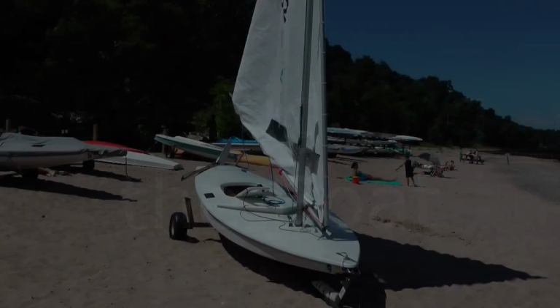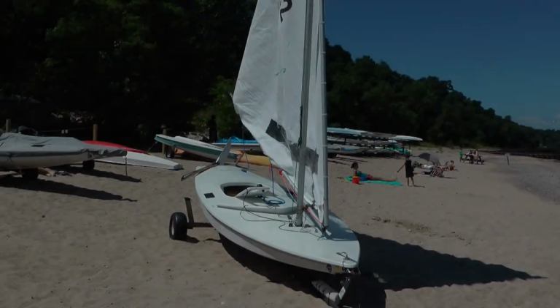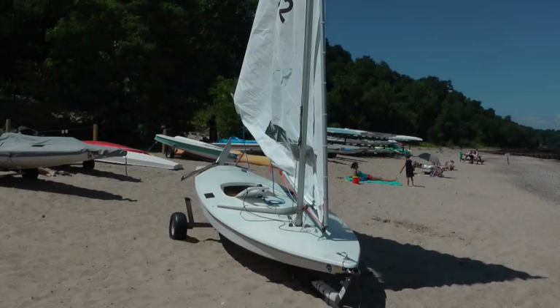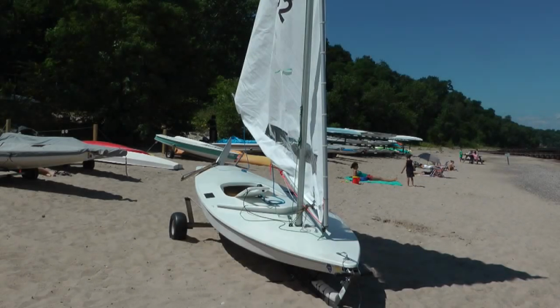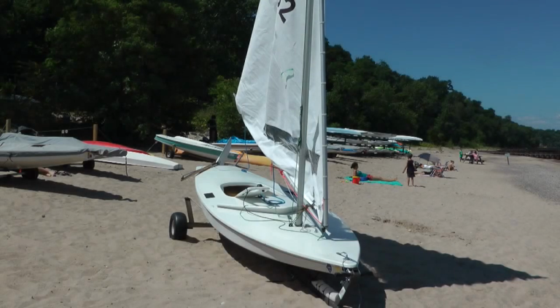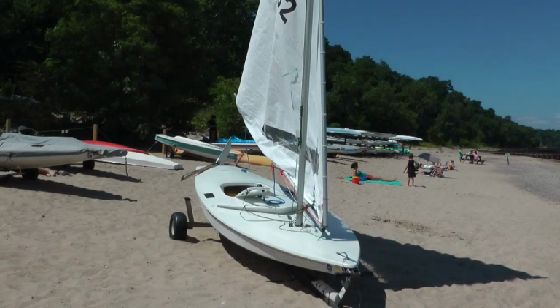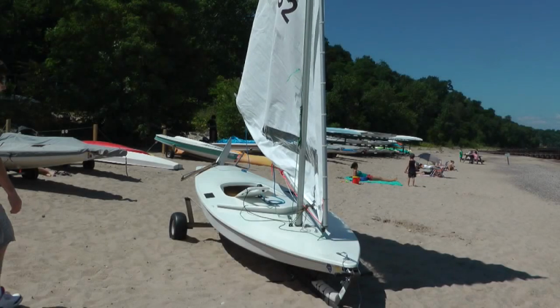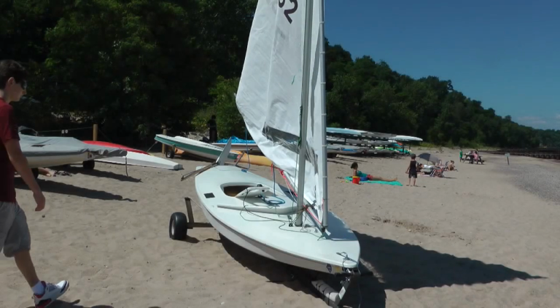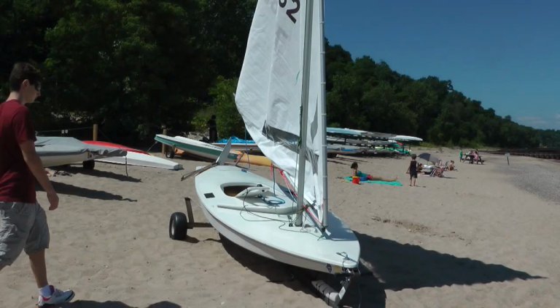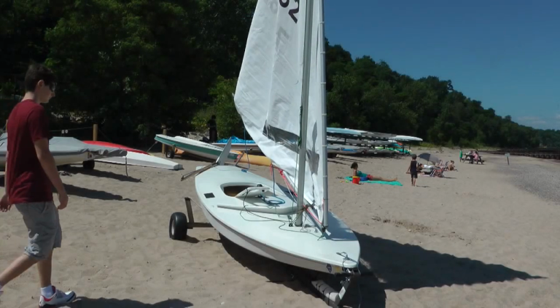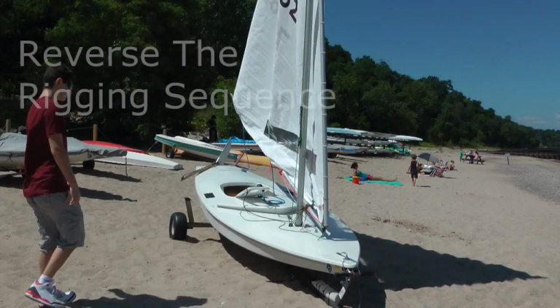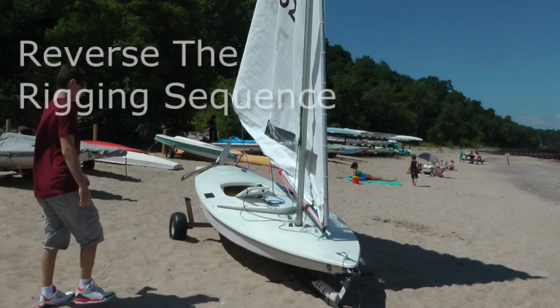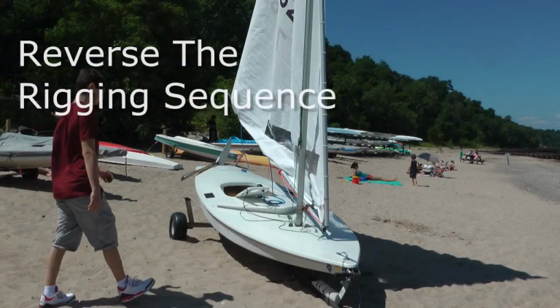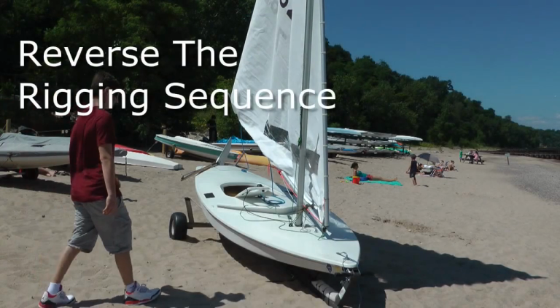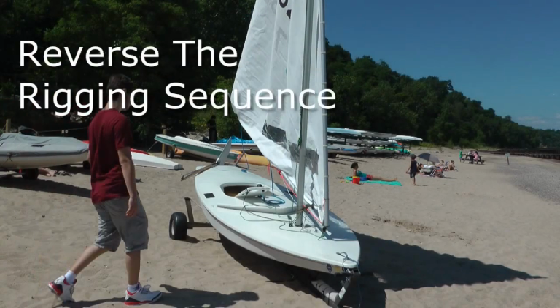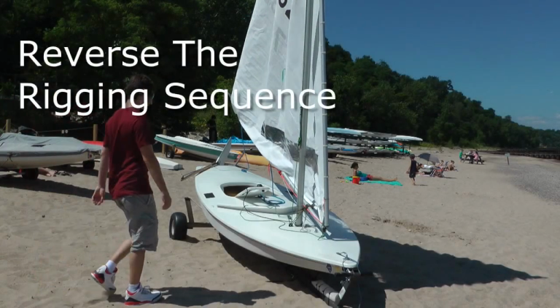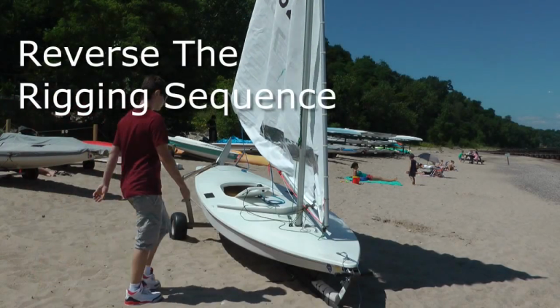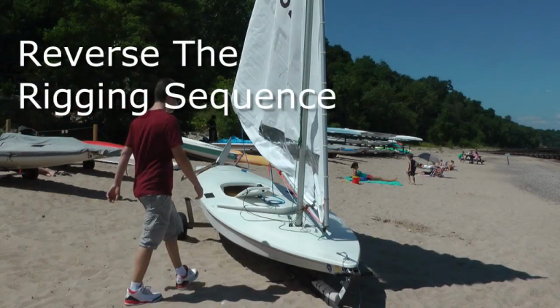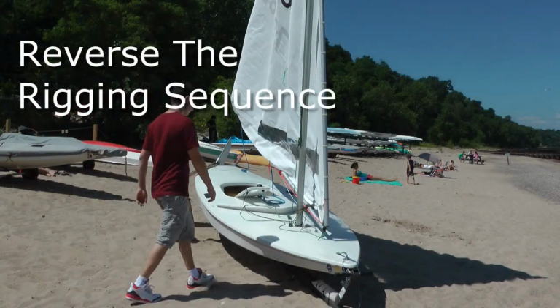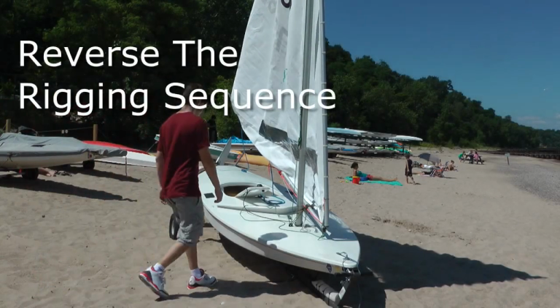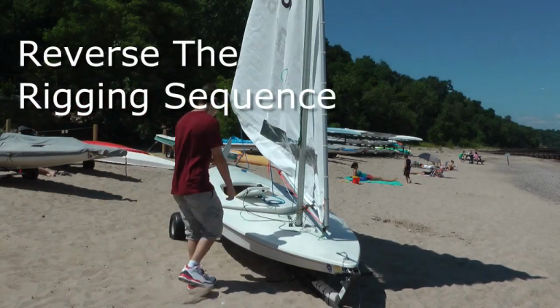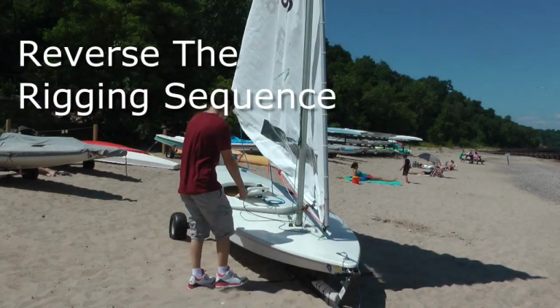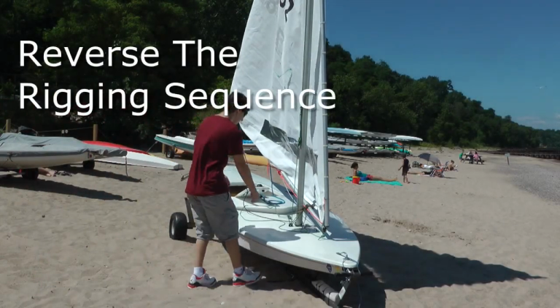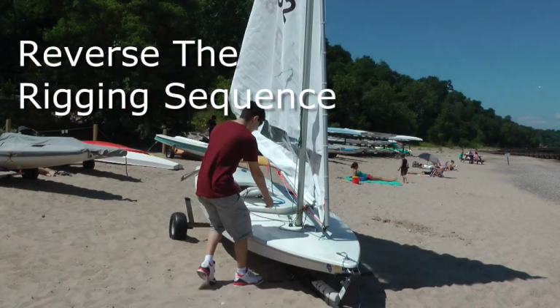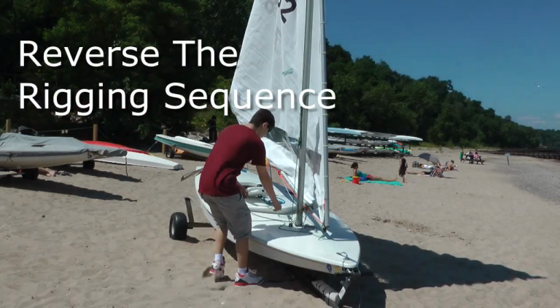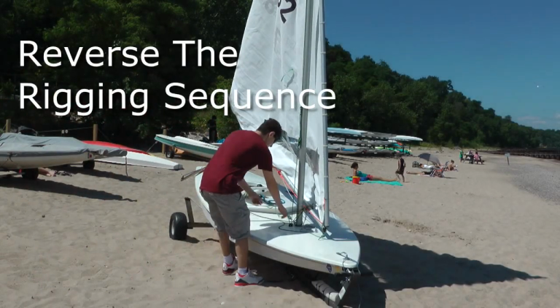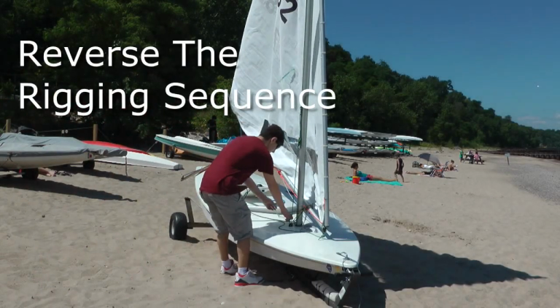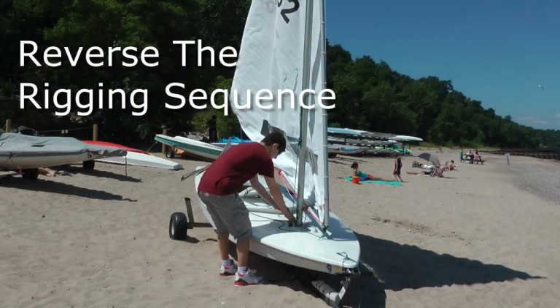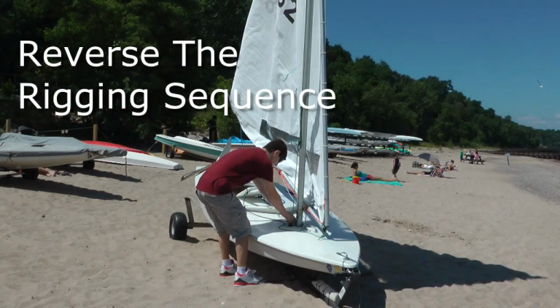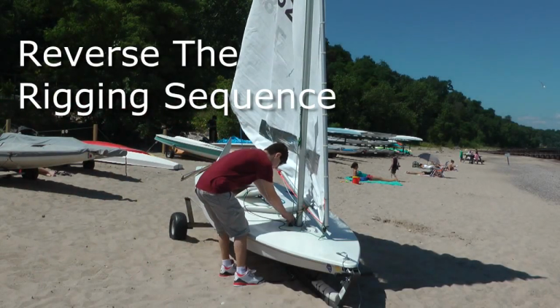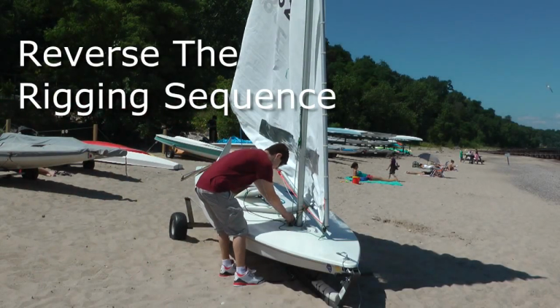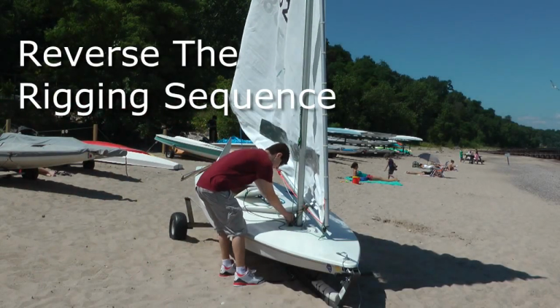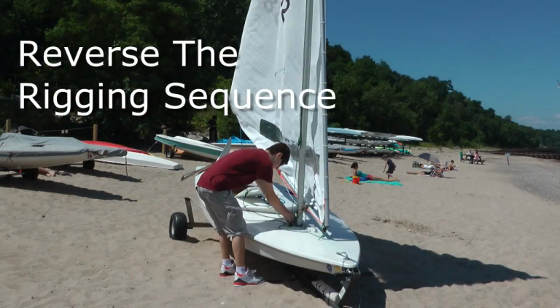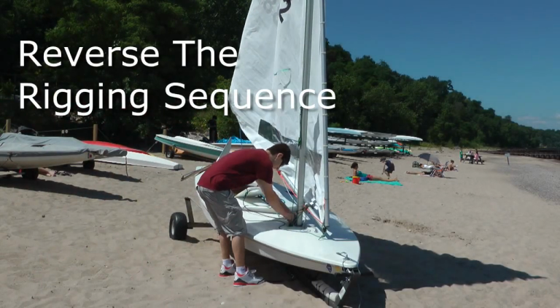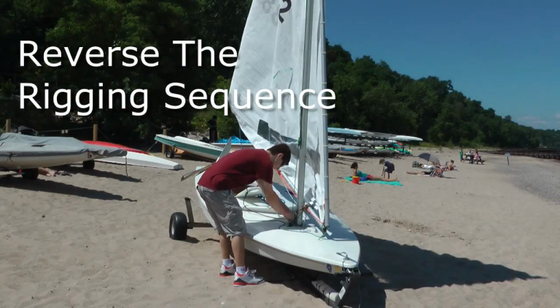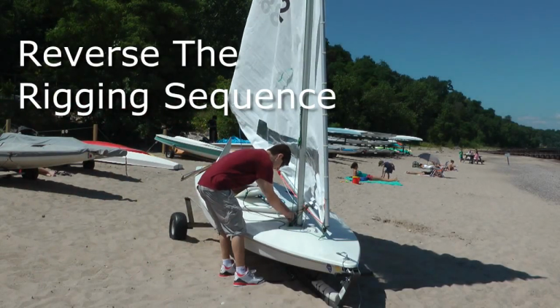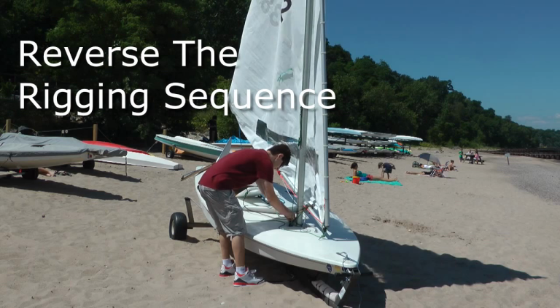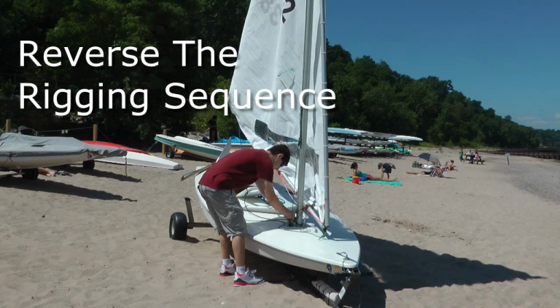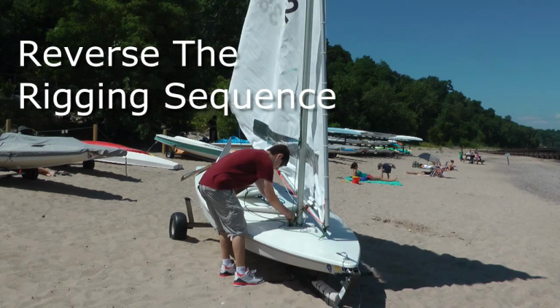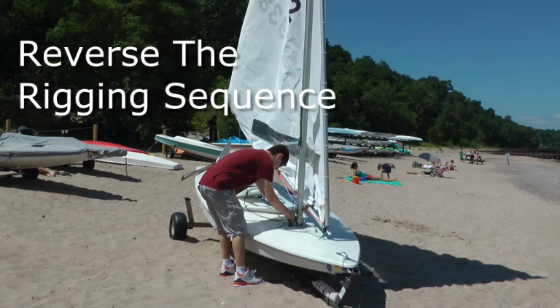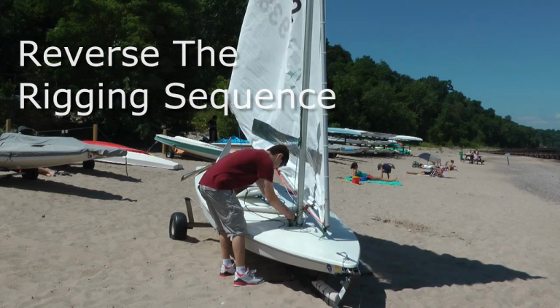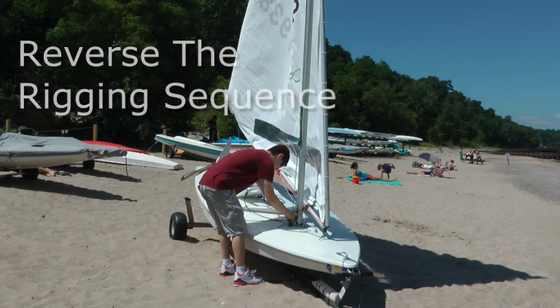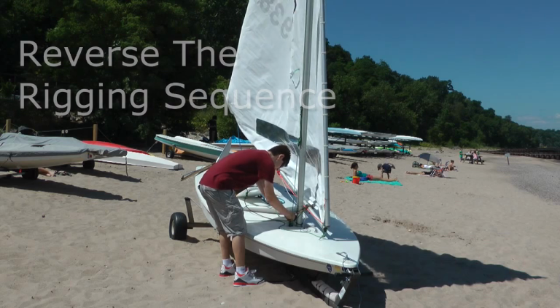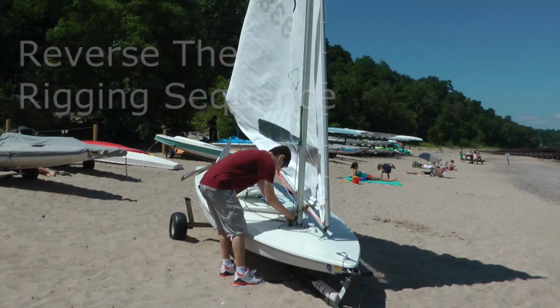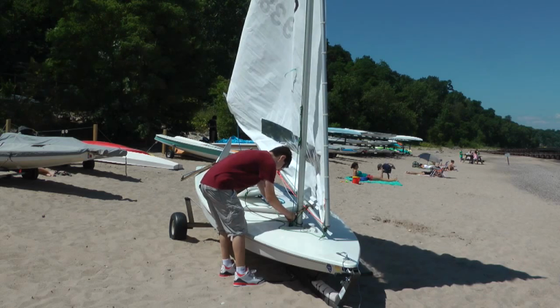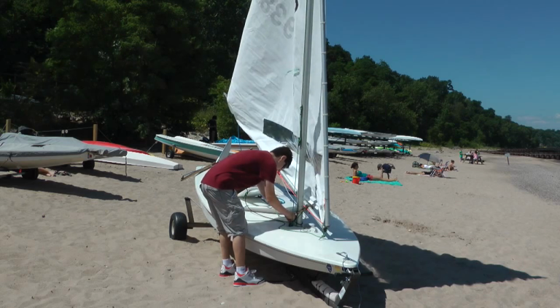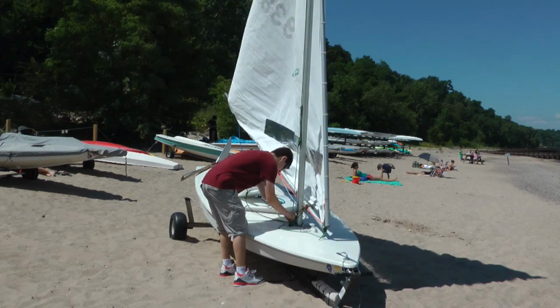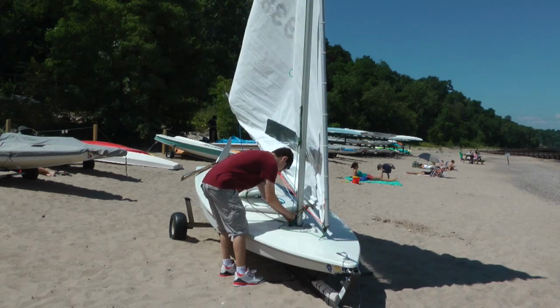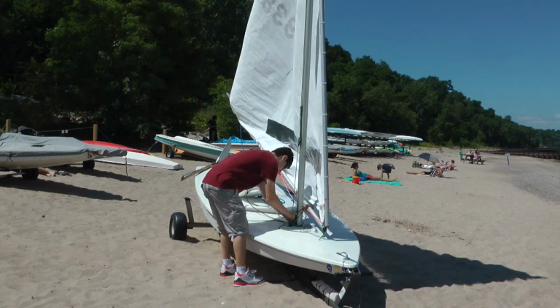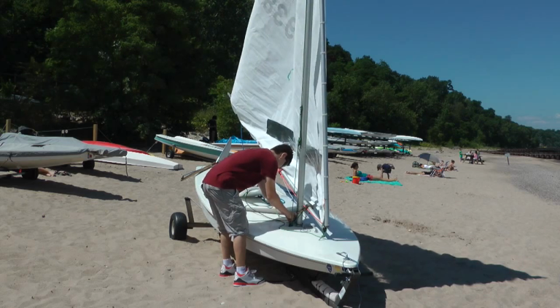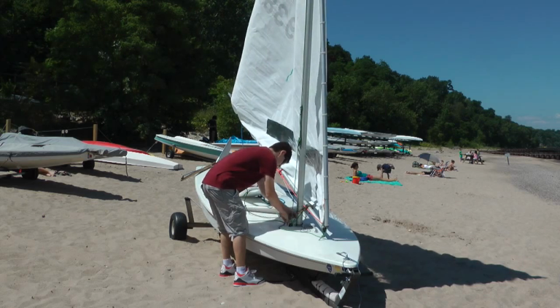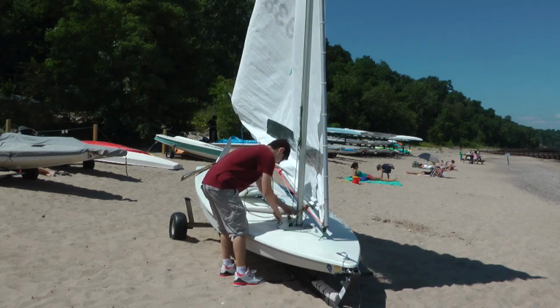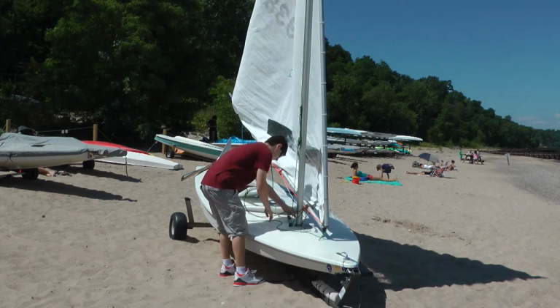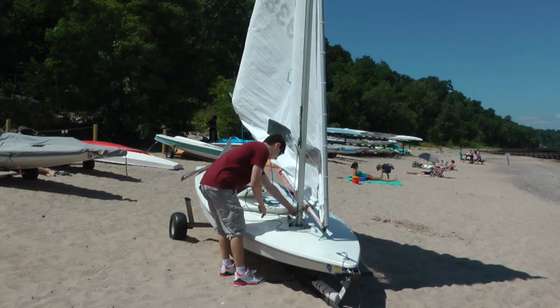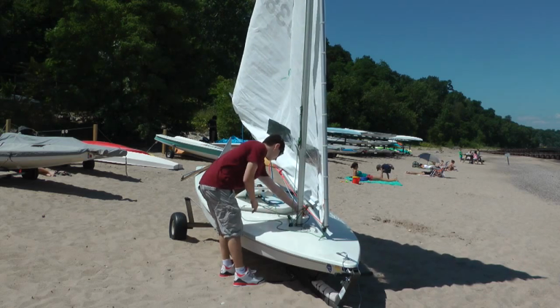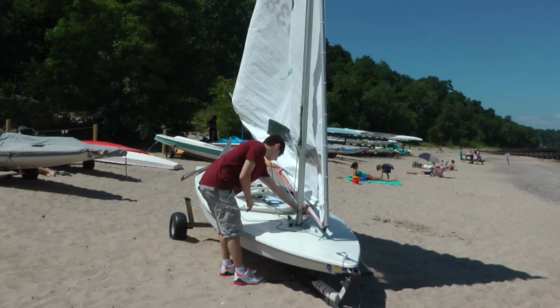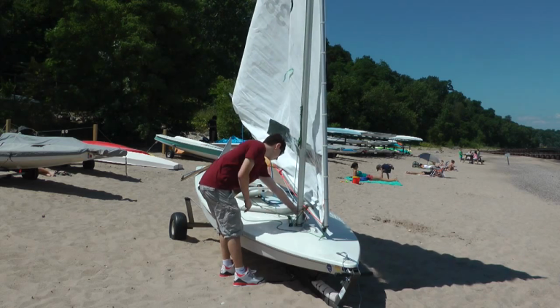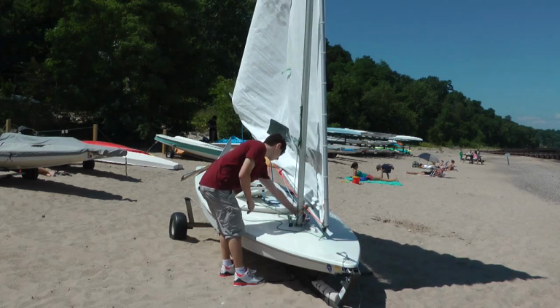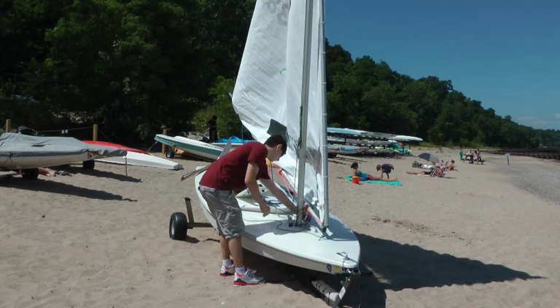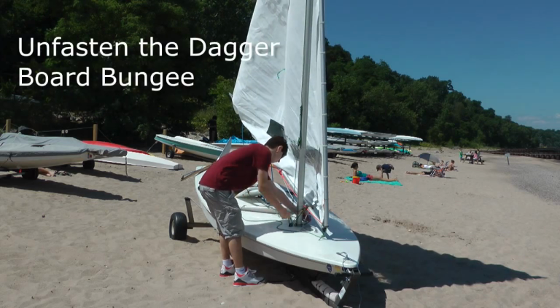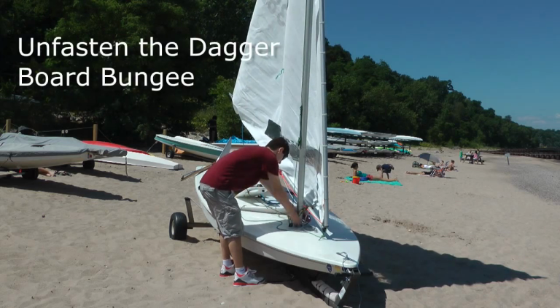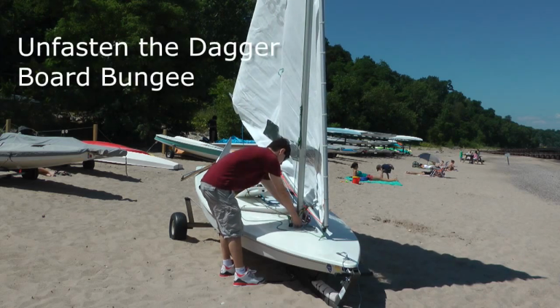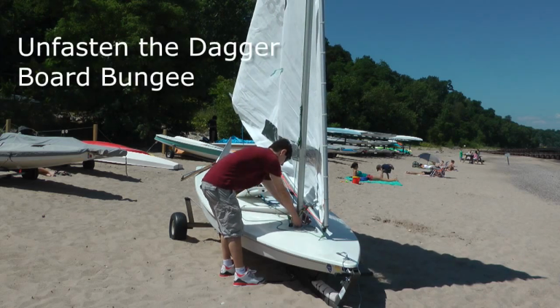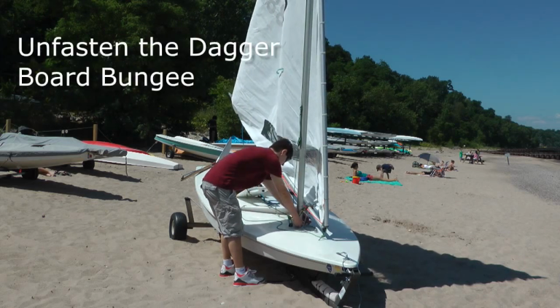To de-rig the boat, just do everything in reverse order, but first align the boat facing into the wind.